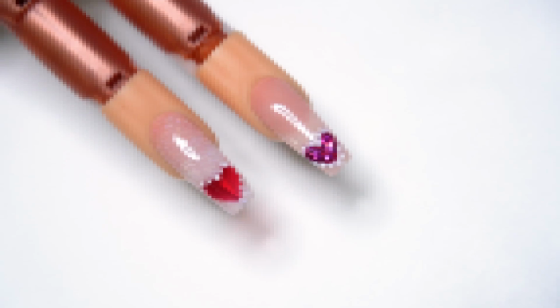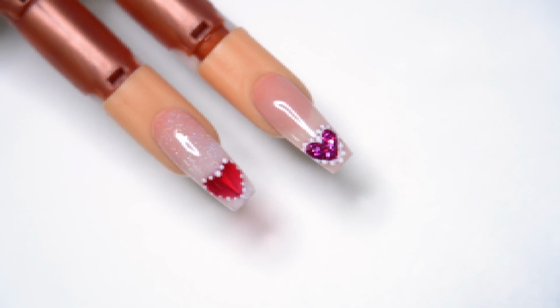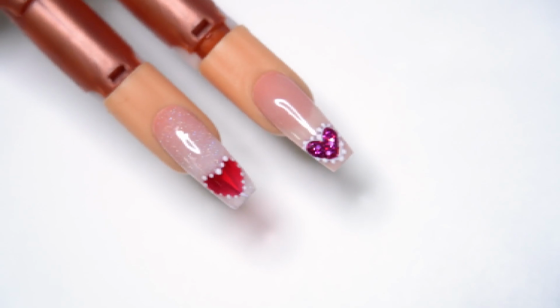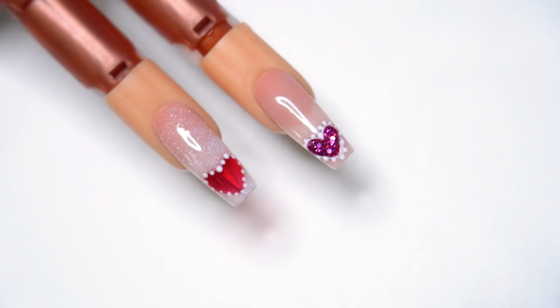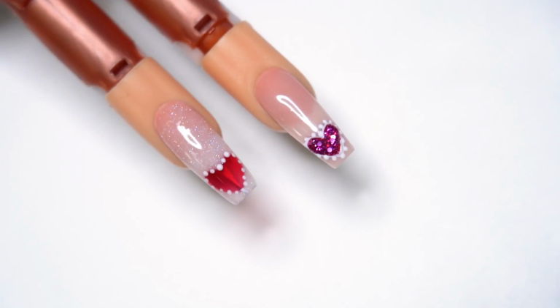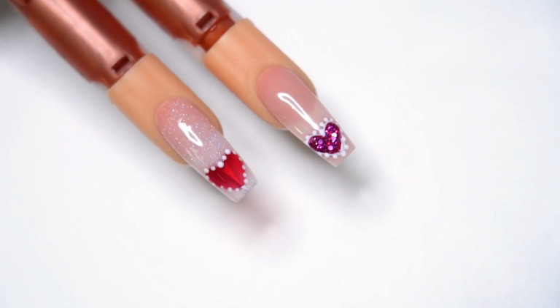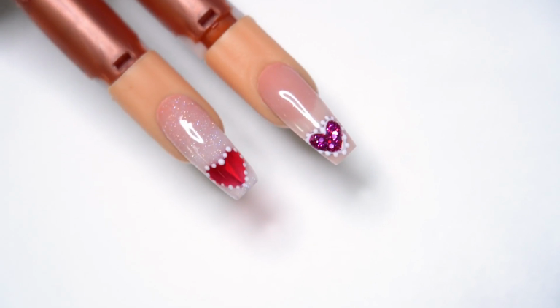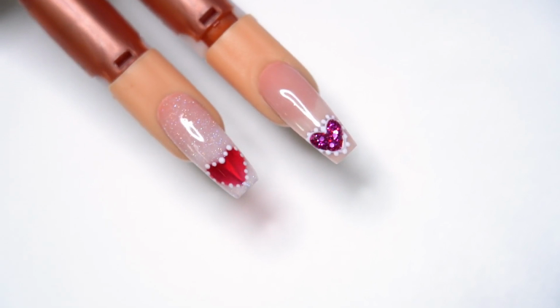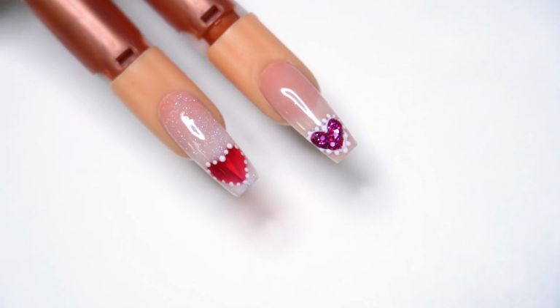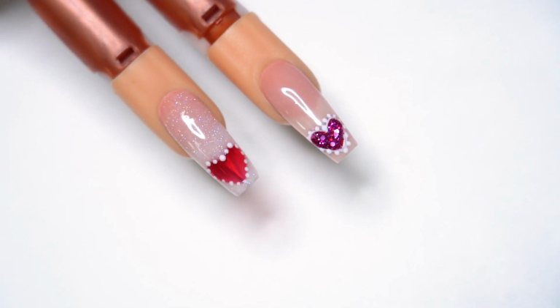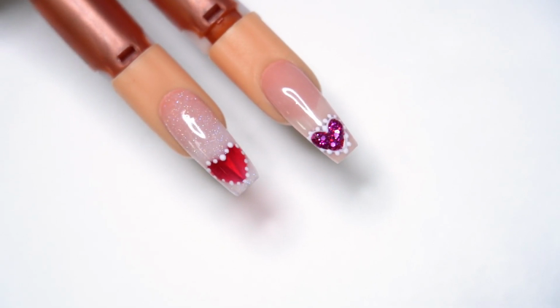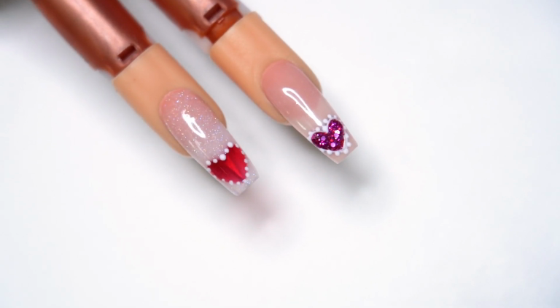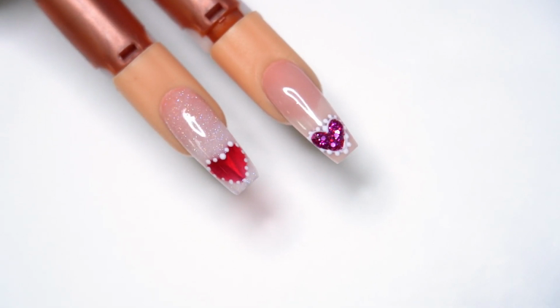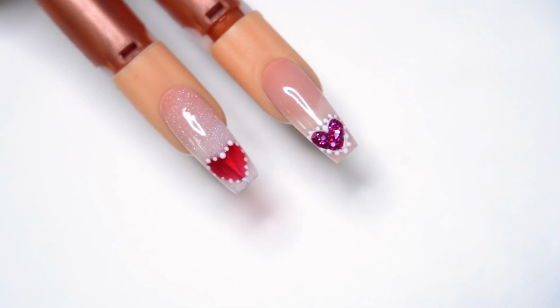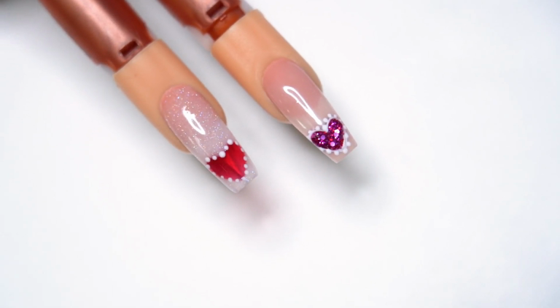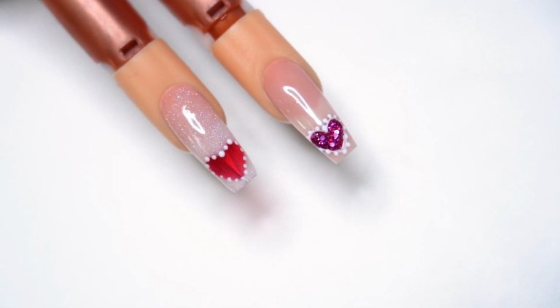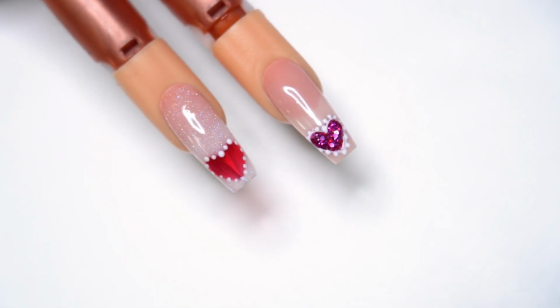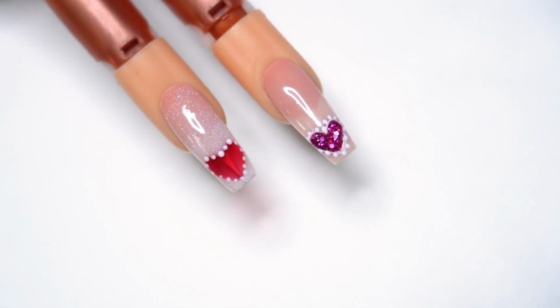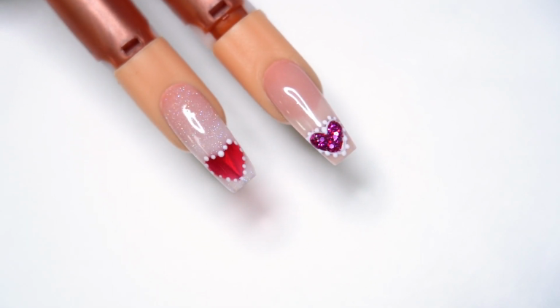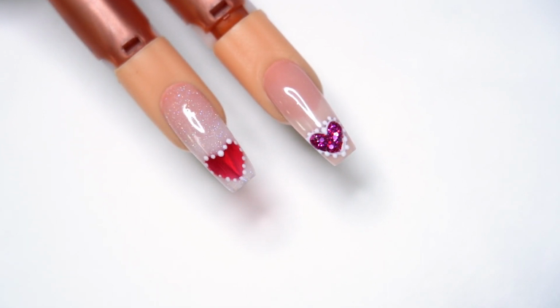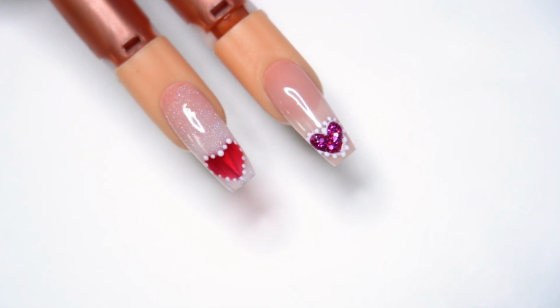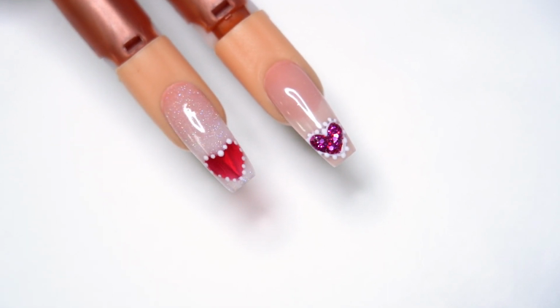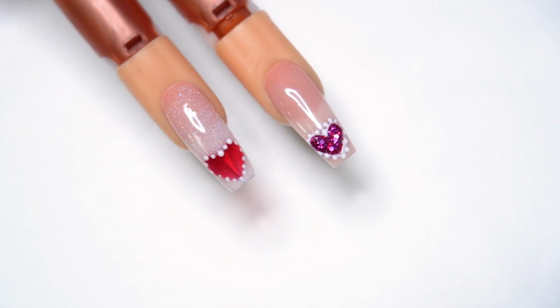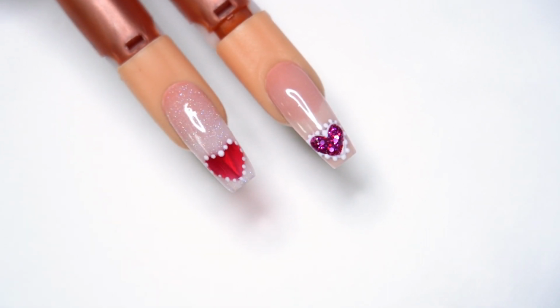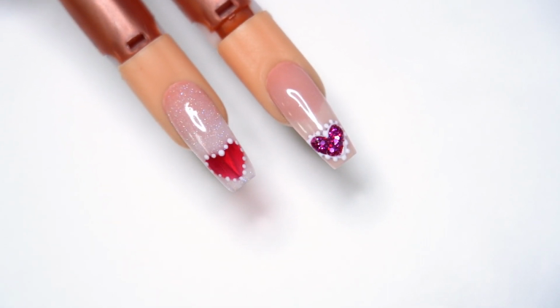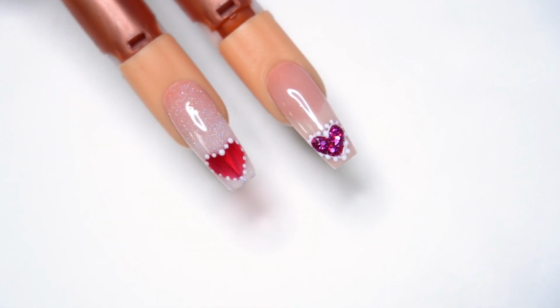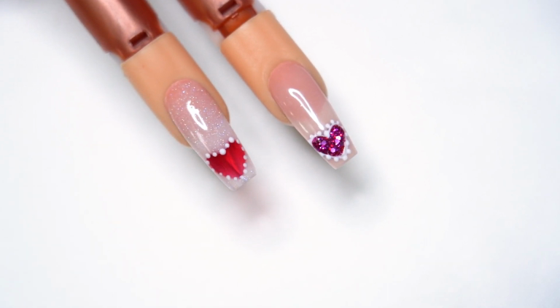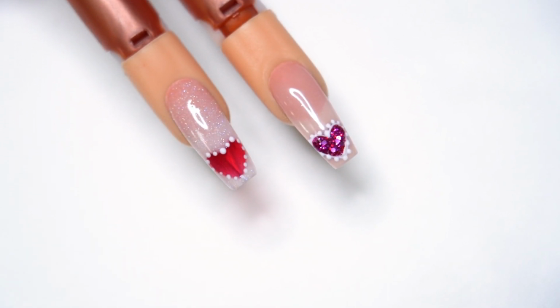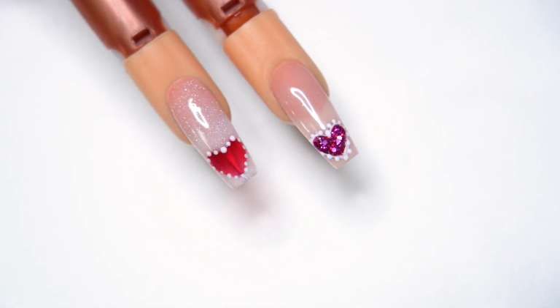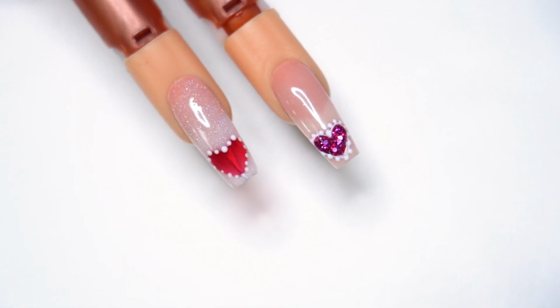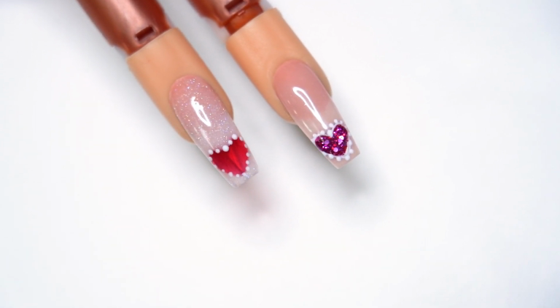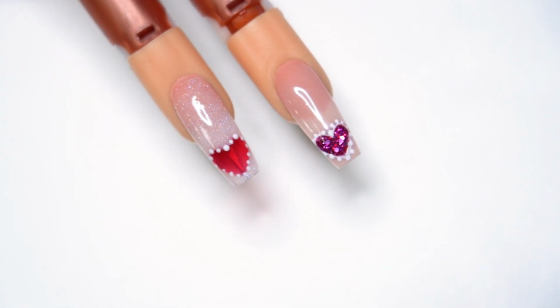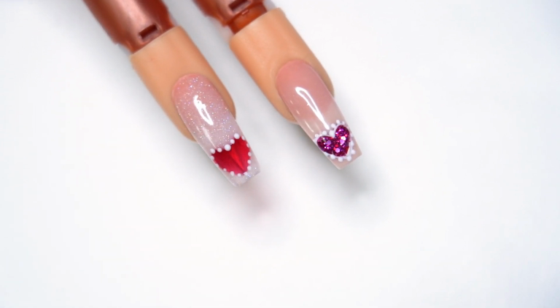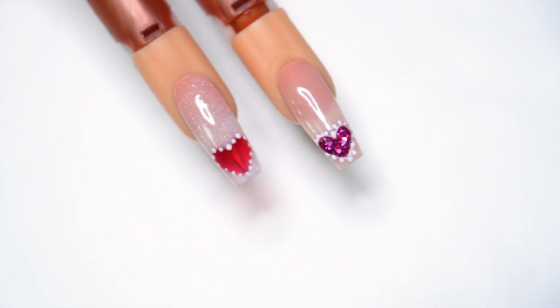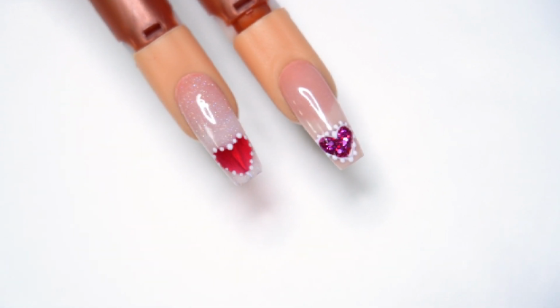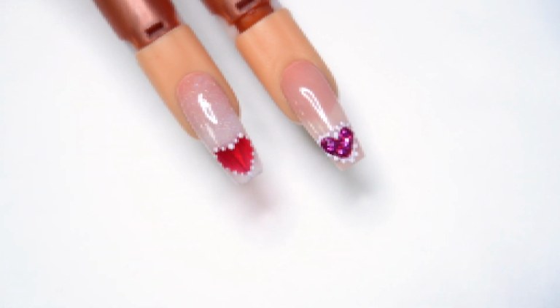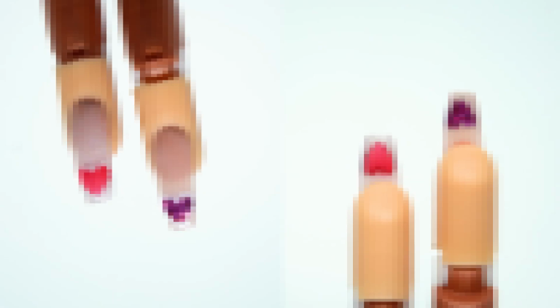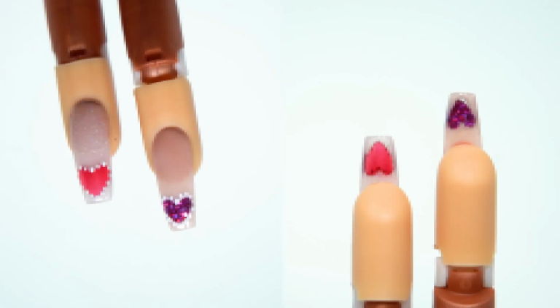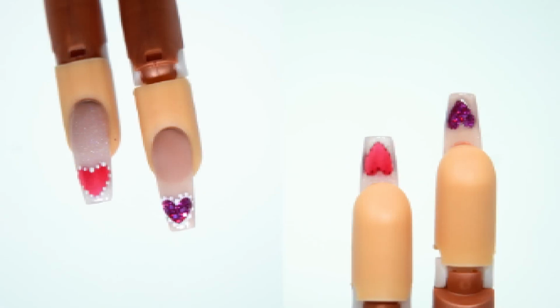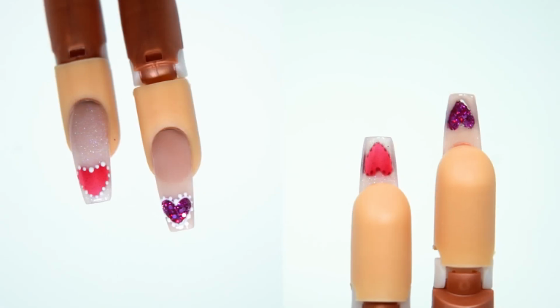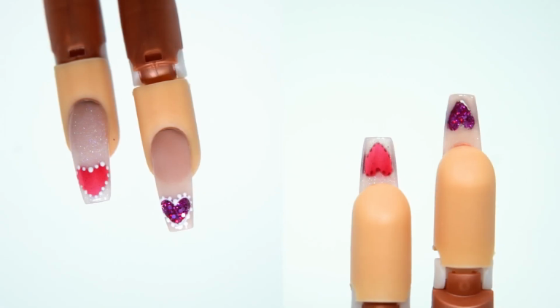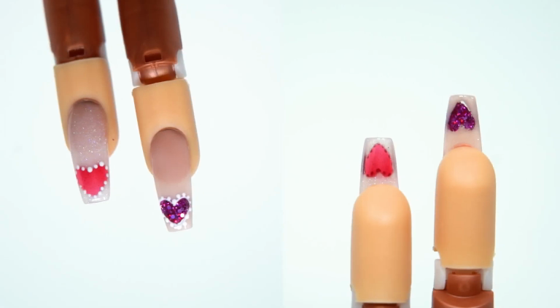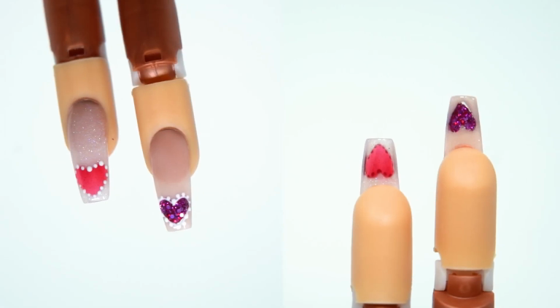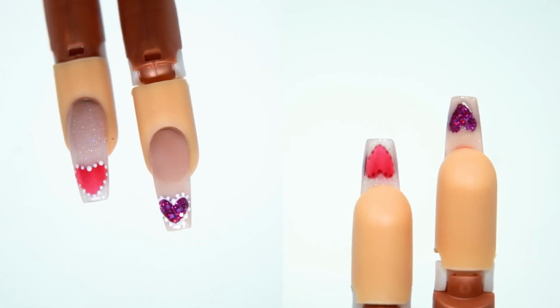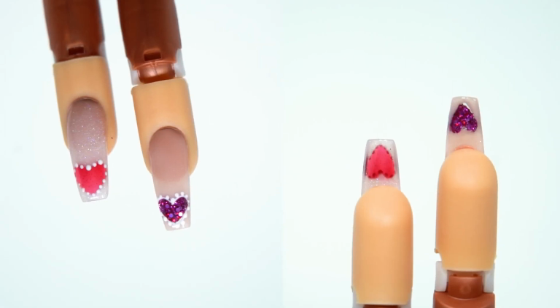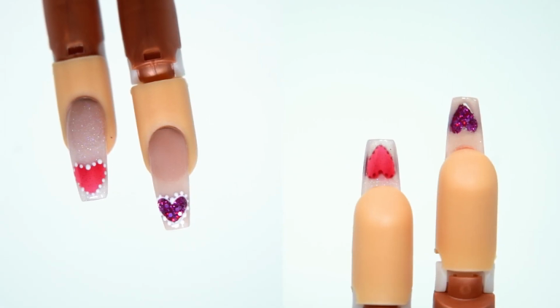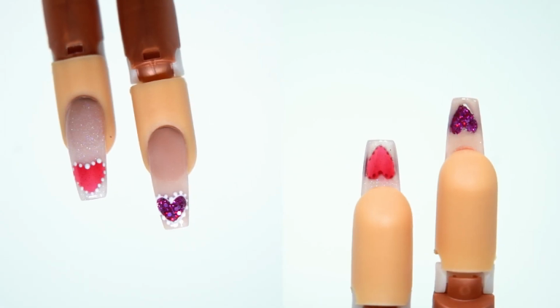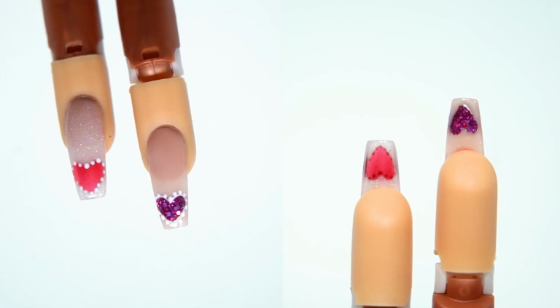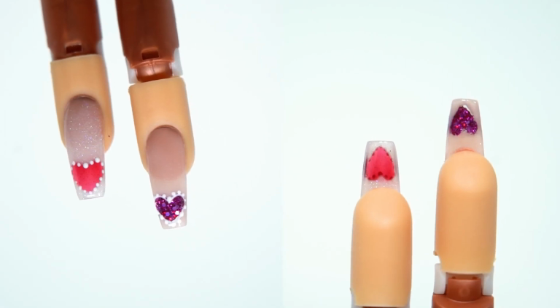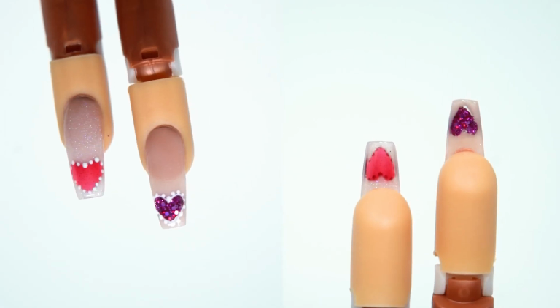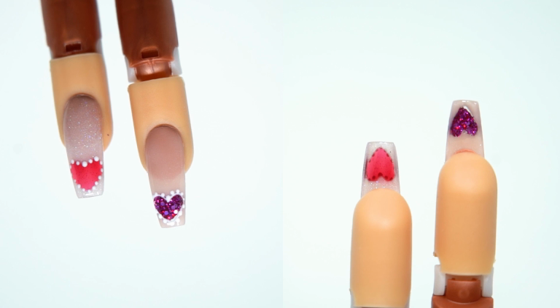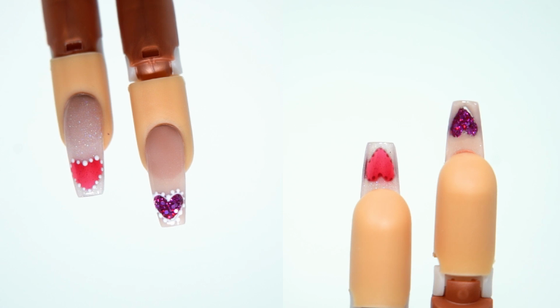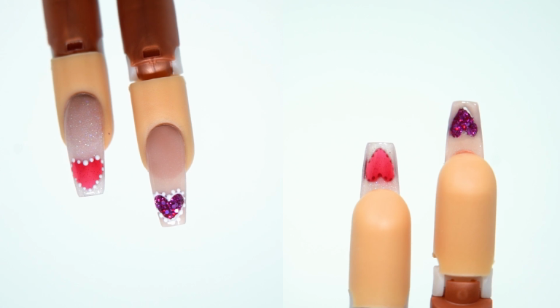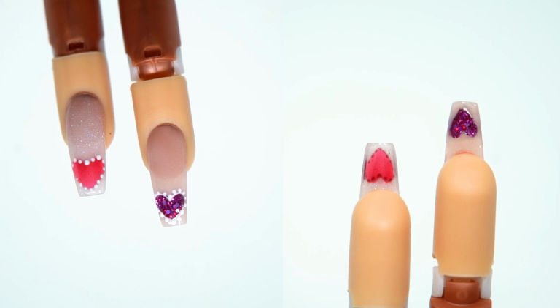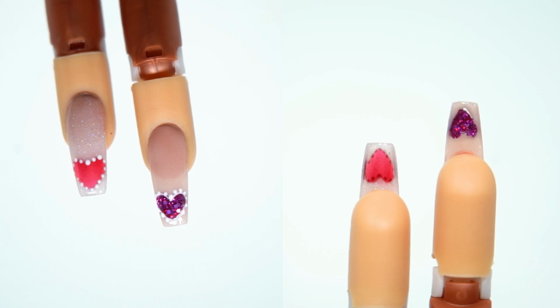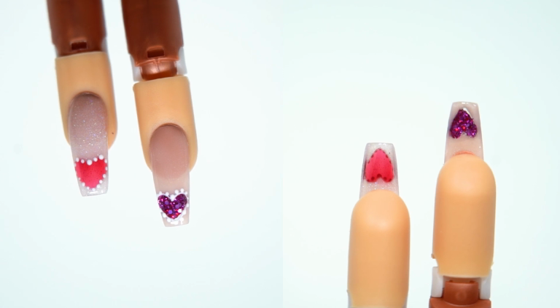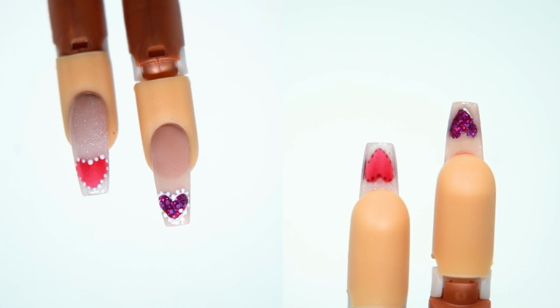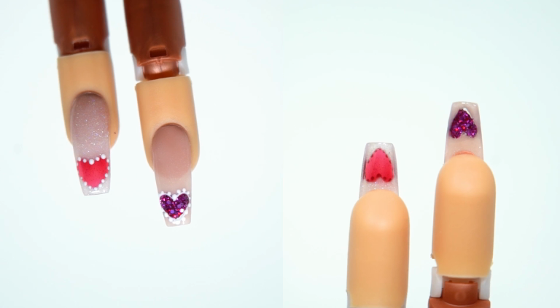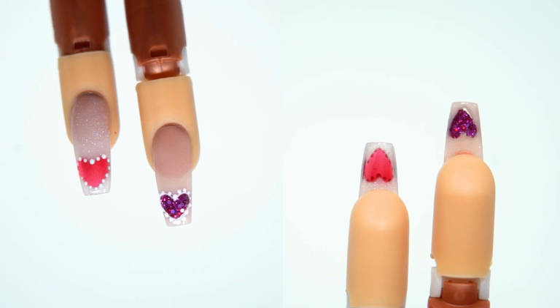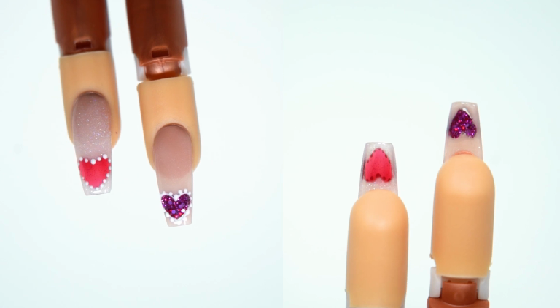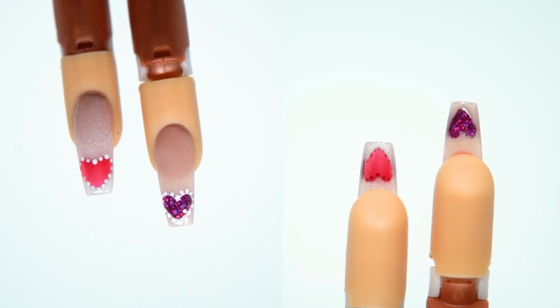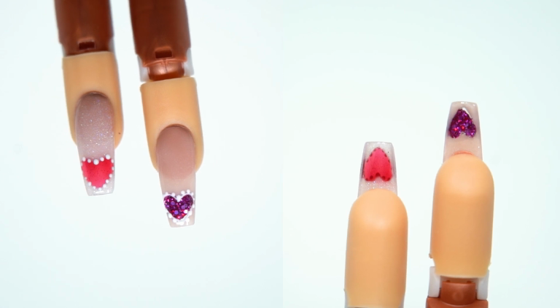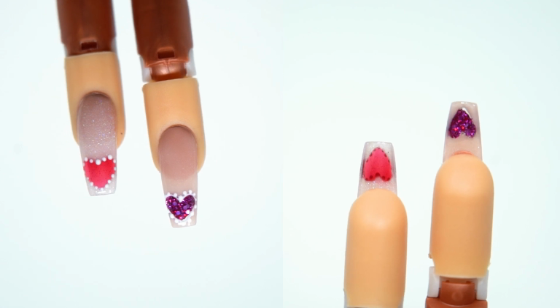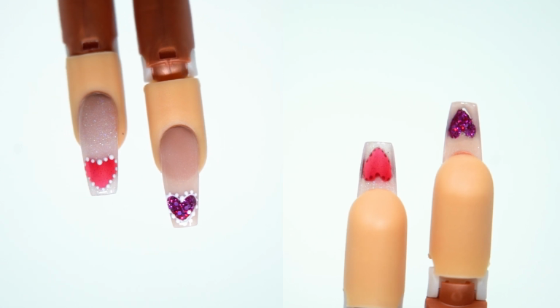I'm going to show you a kind of a peekaboo nail. We're going to actually see the design from the top and also from the bottom.